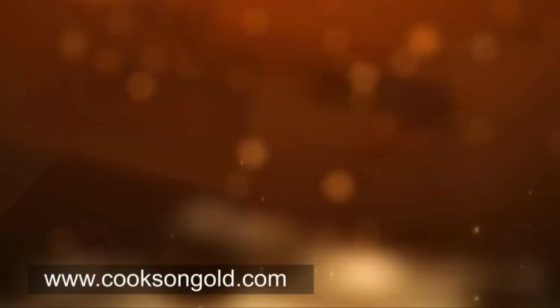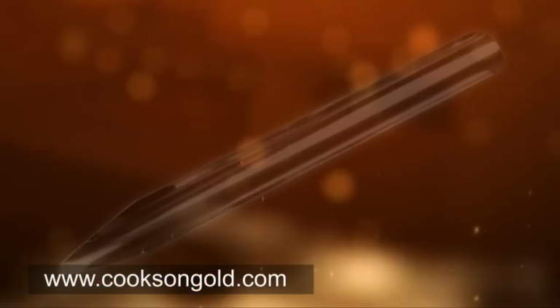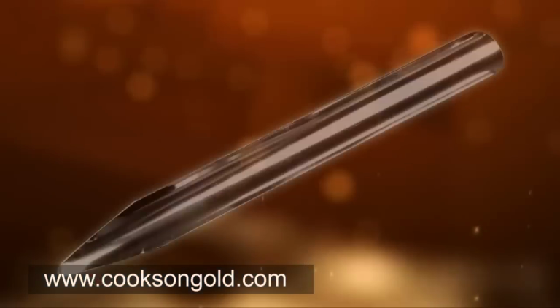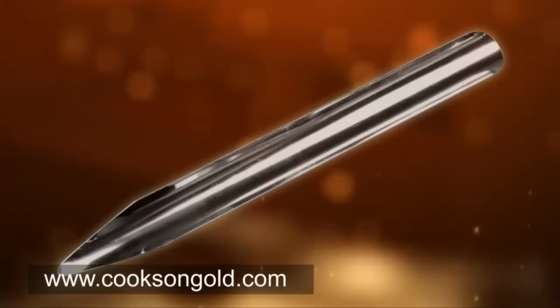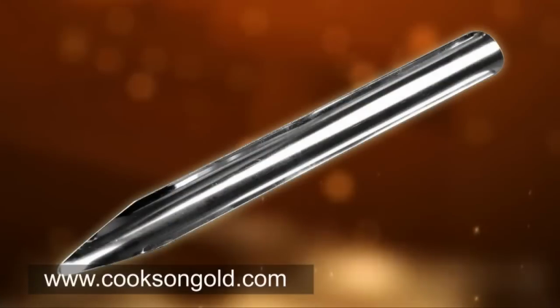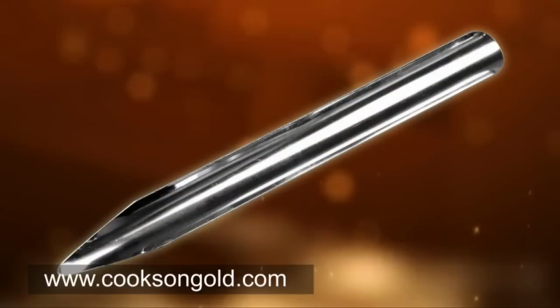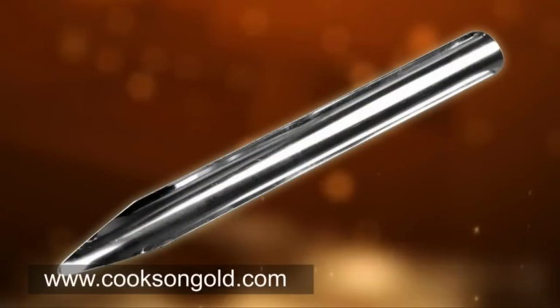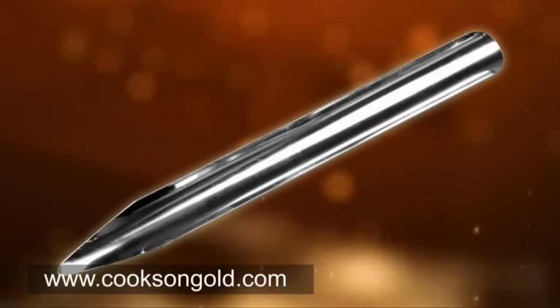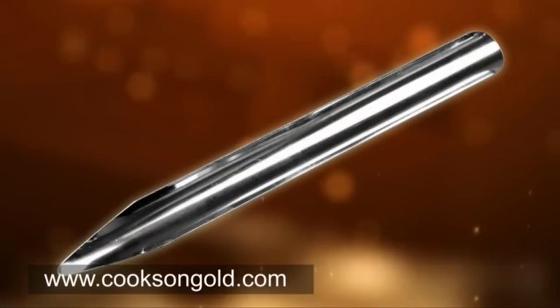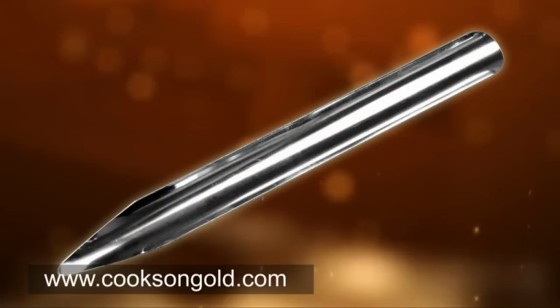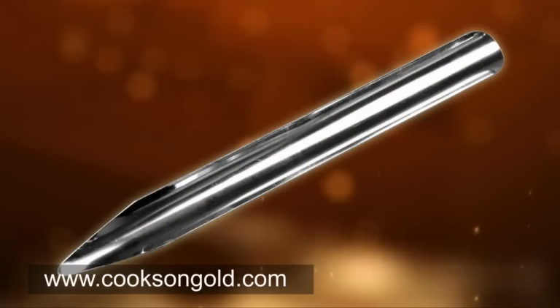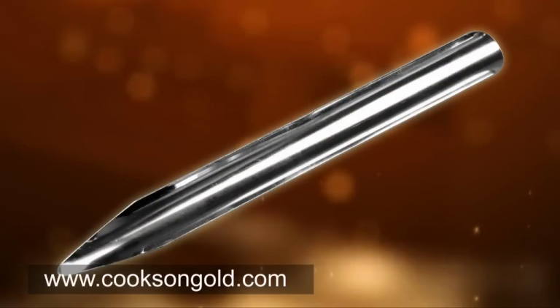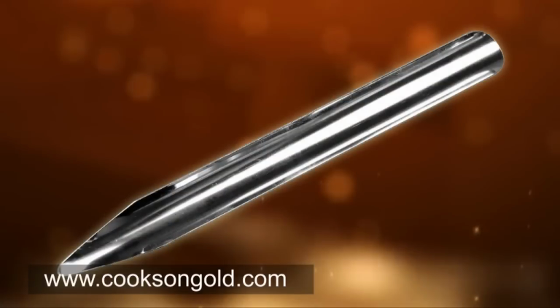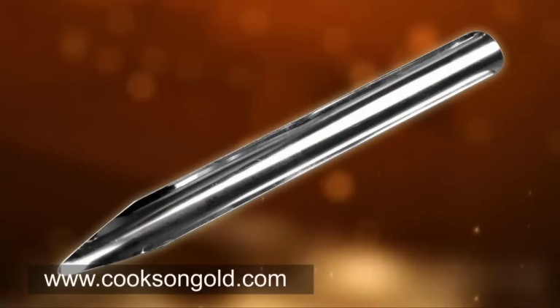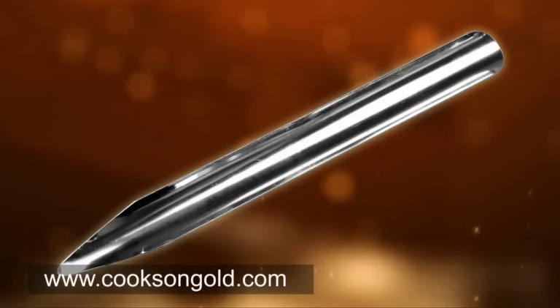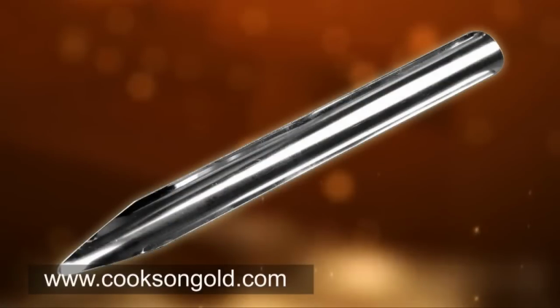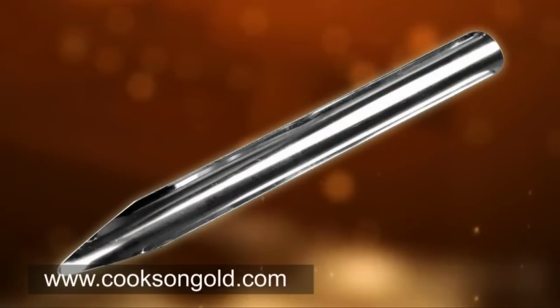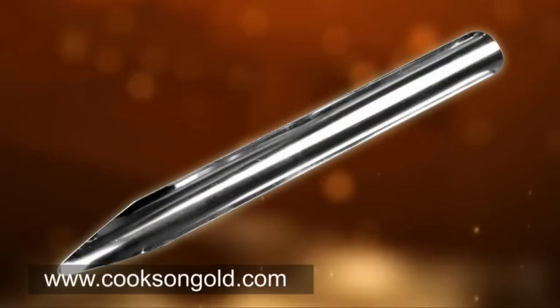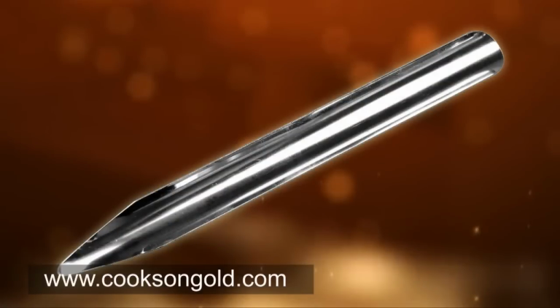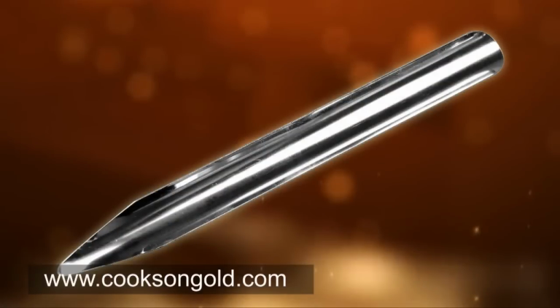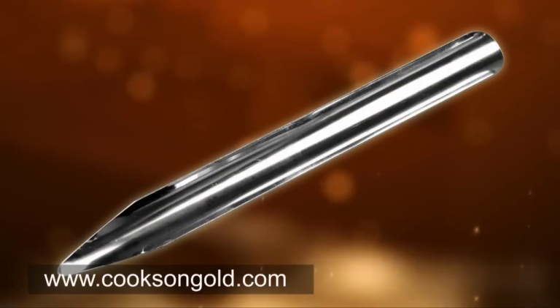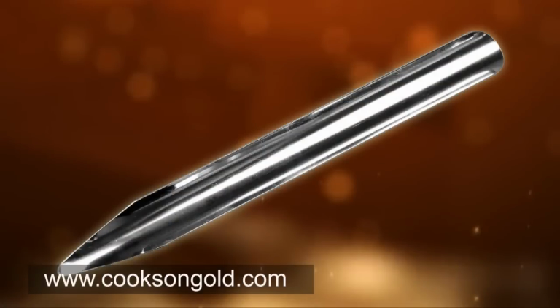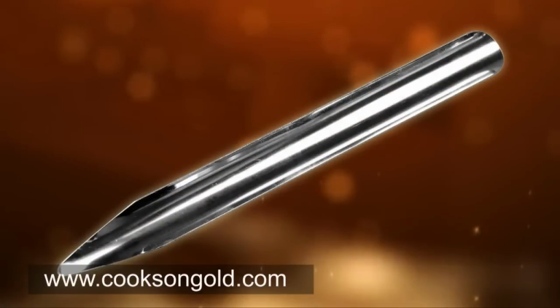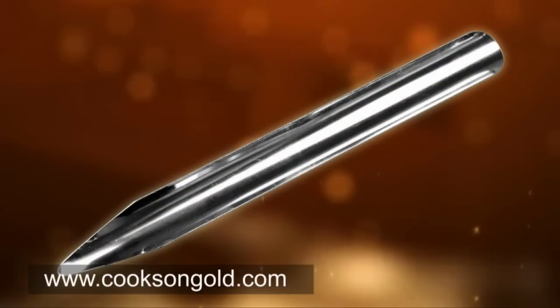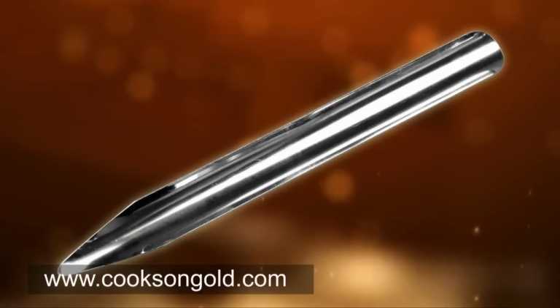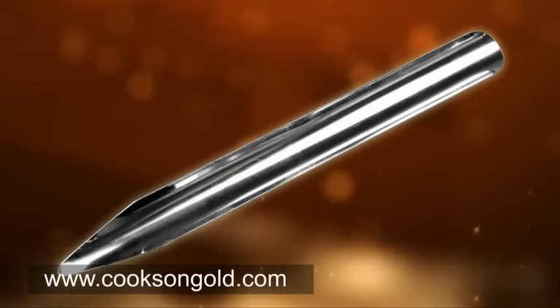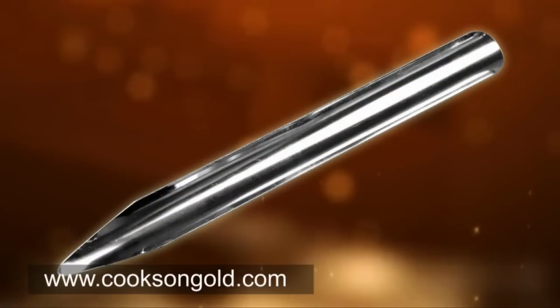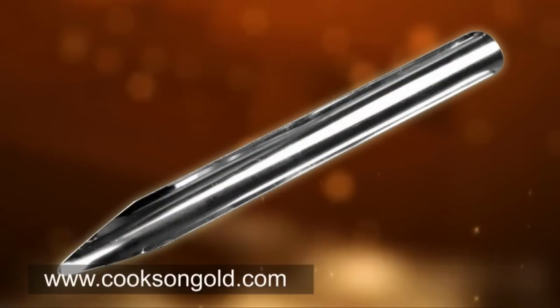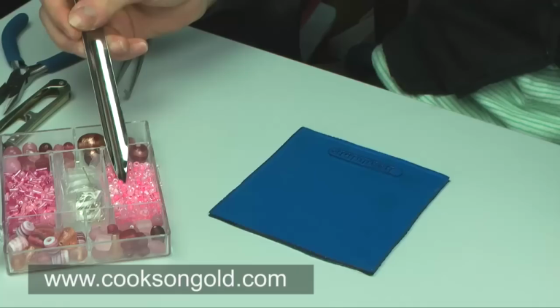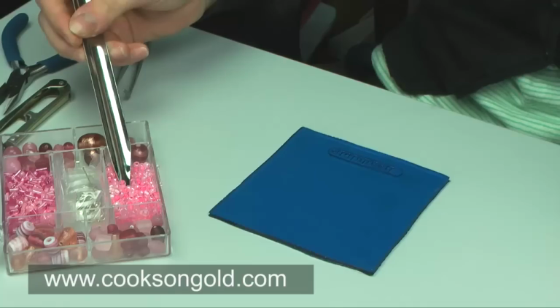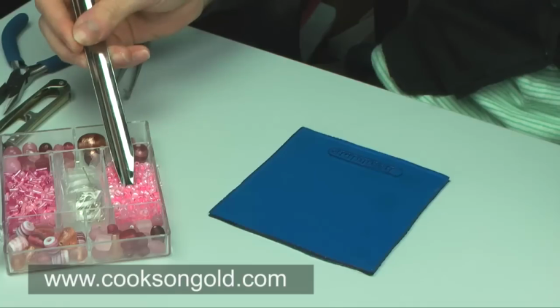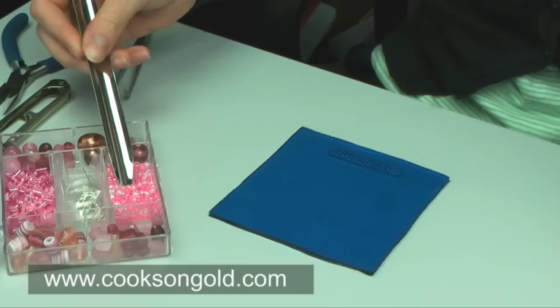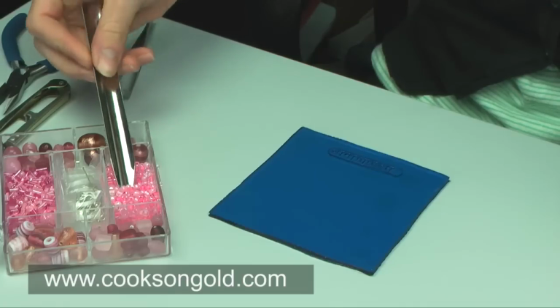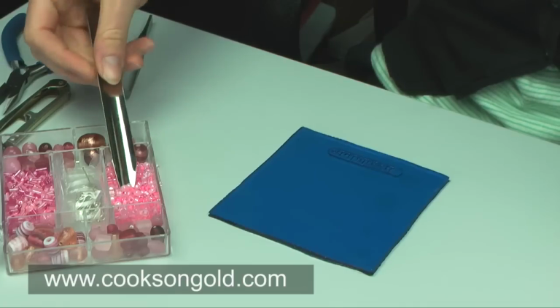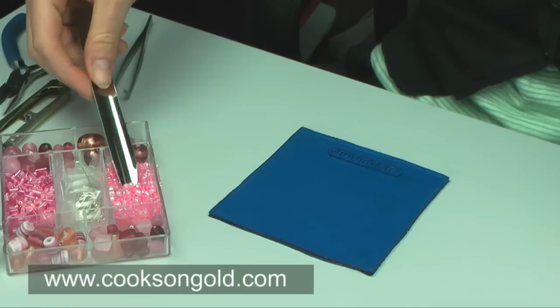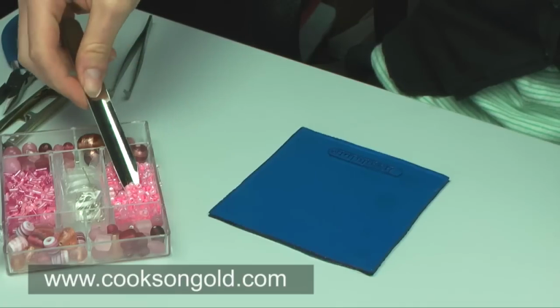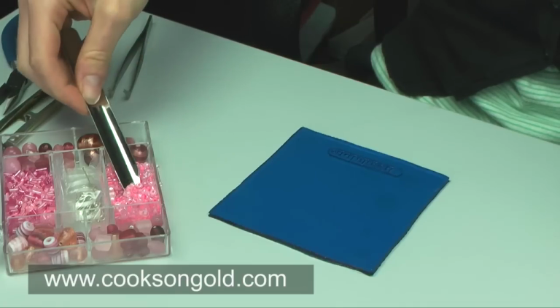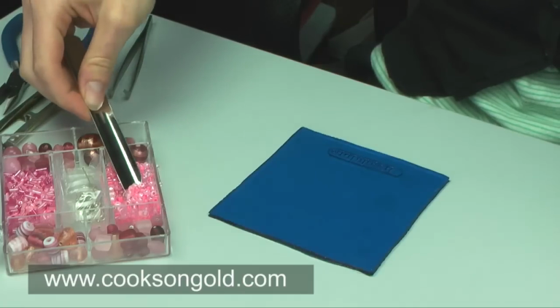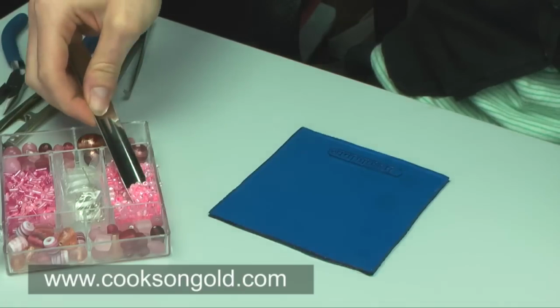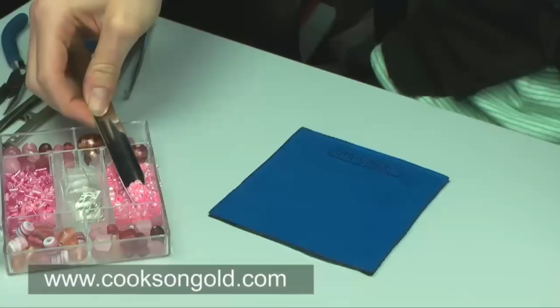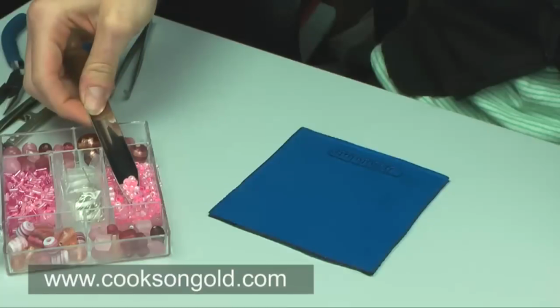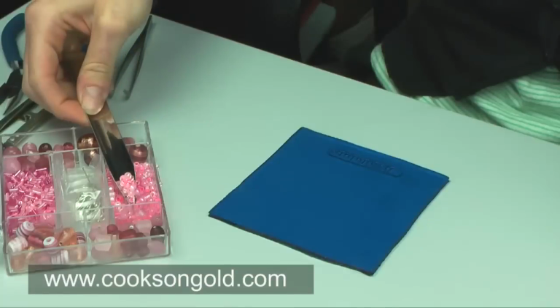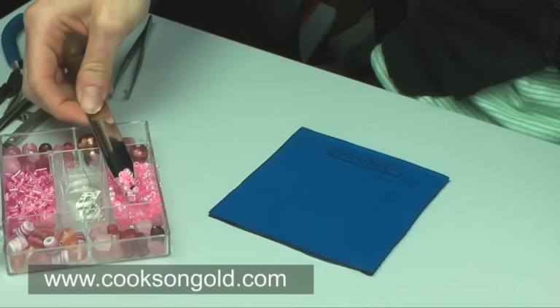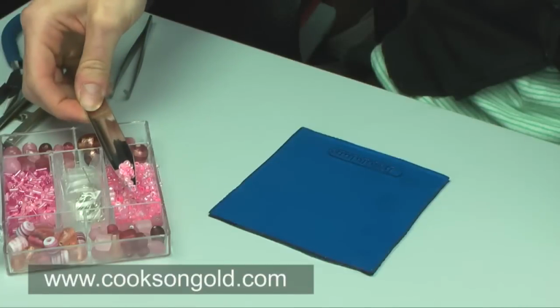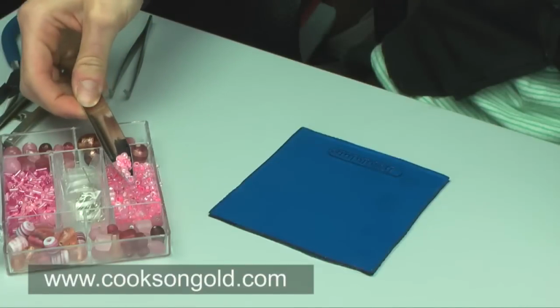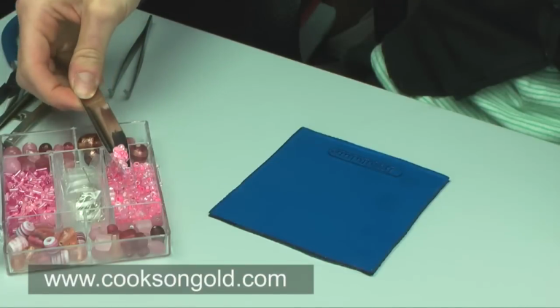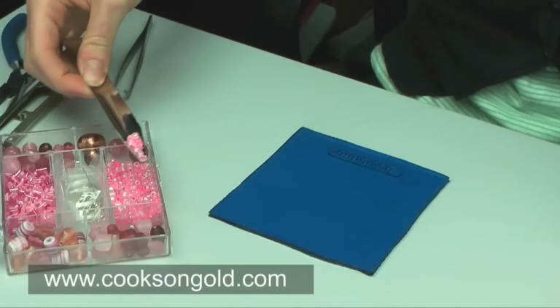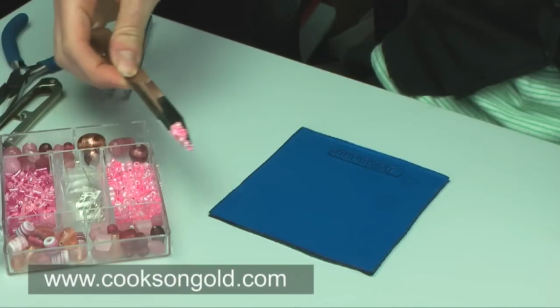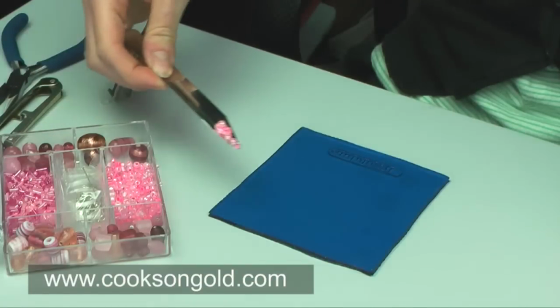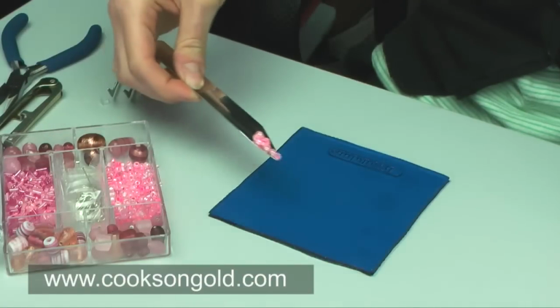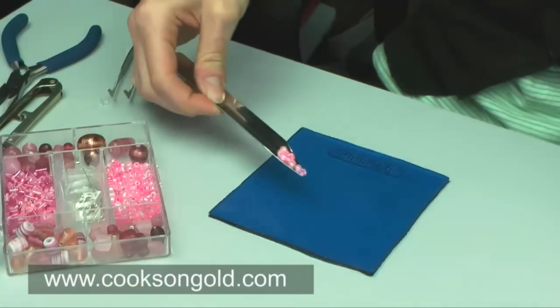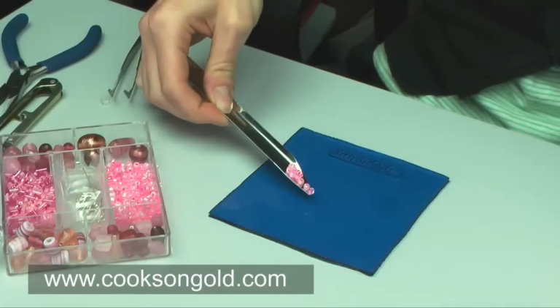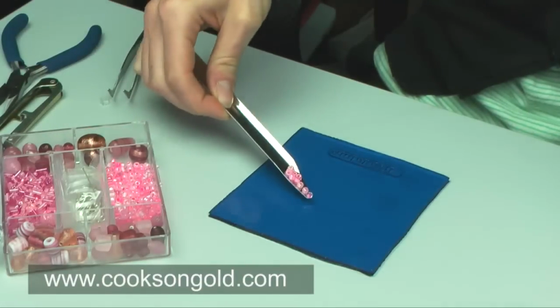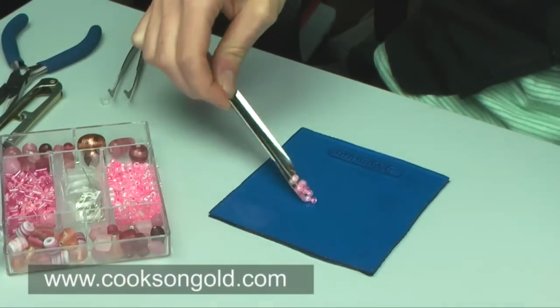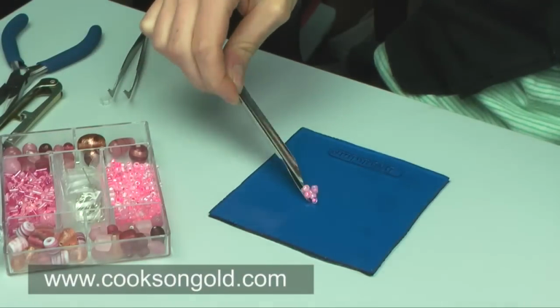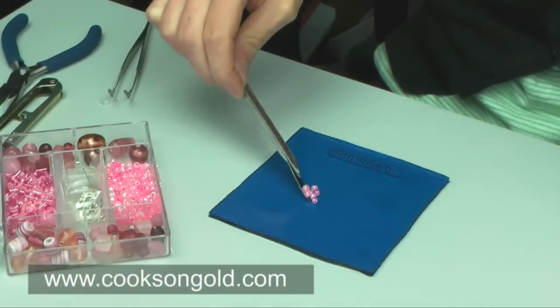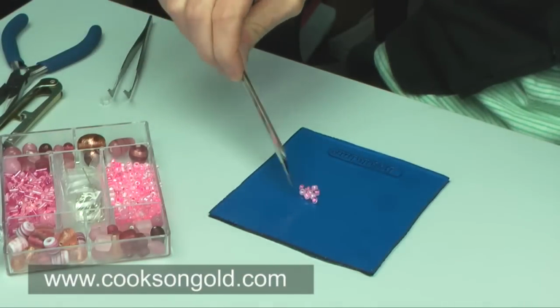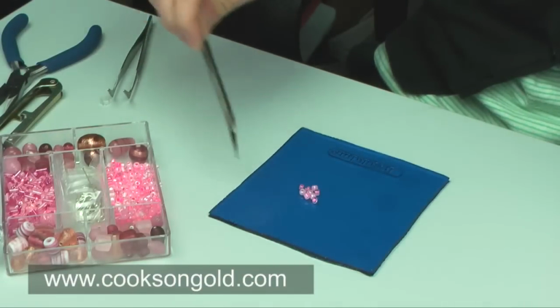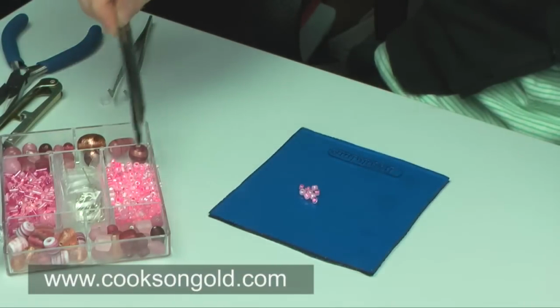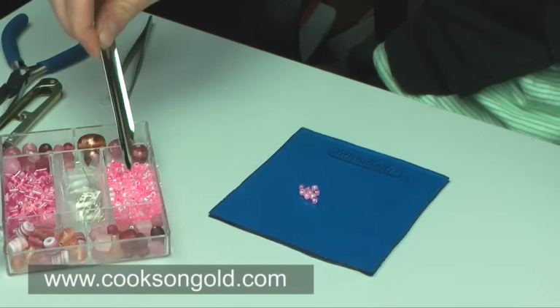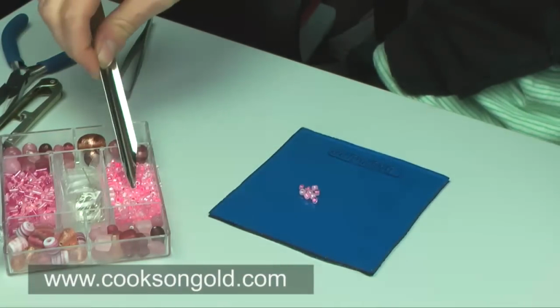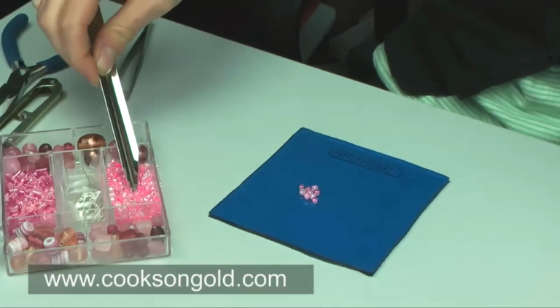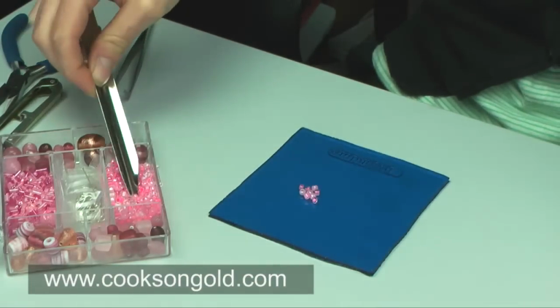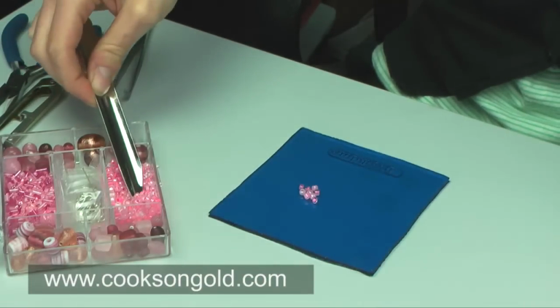The bead scoop — useful for getting beads in and out of storage containers, as well as clearing beads off your workstation.